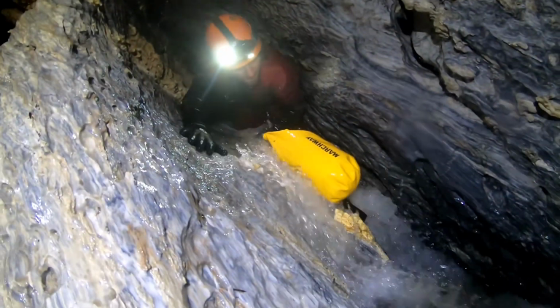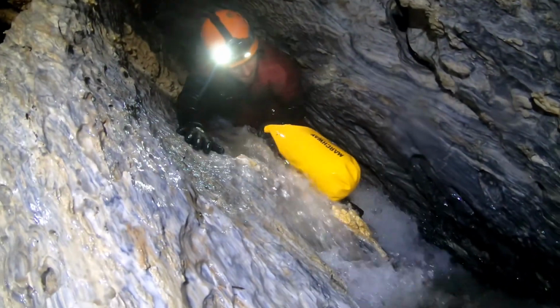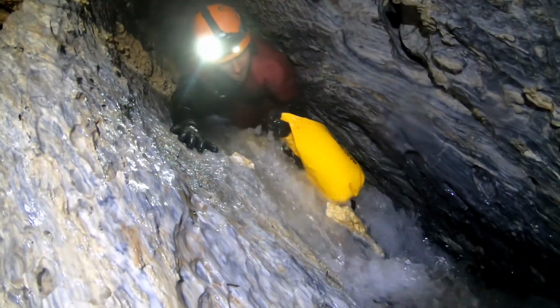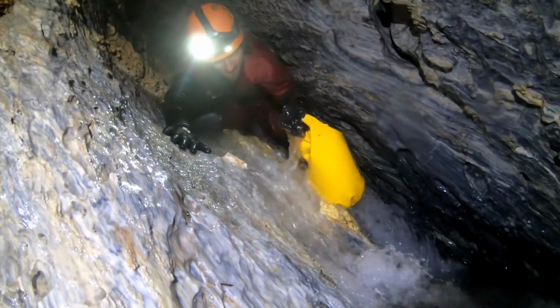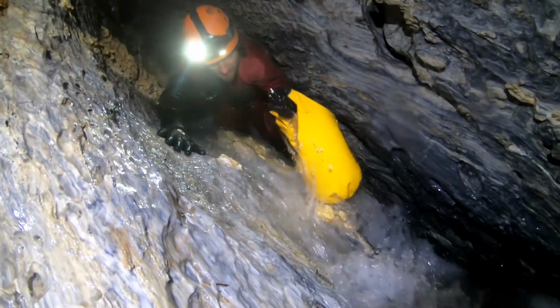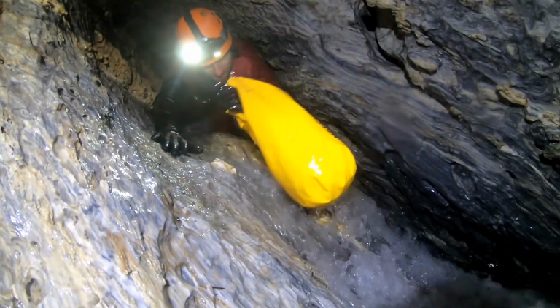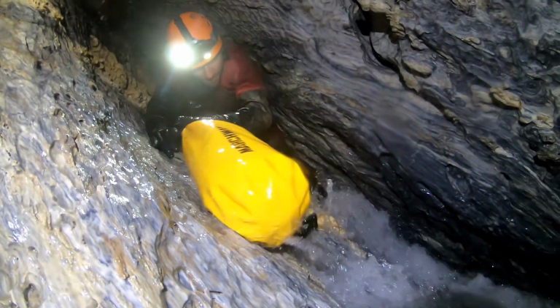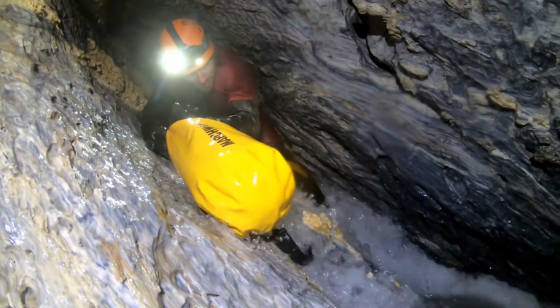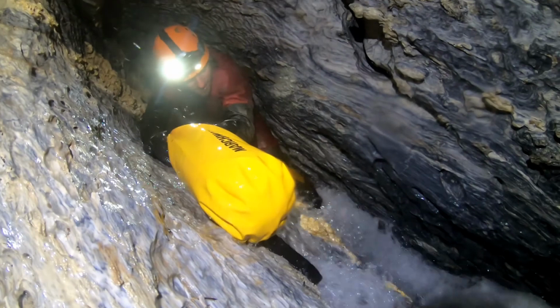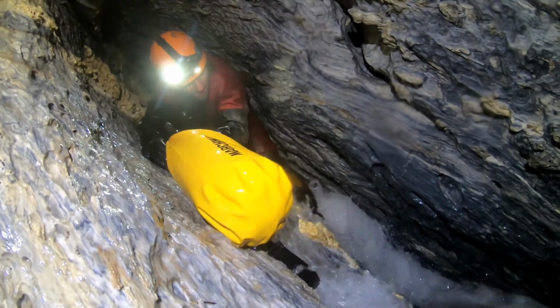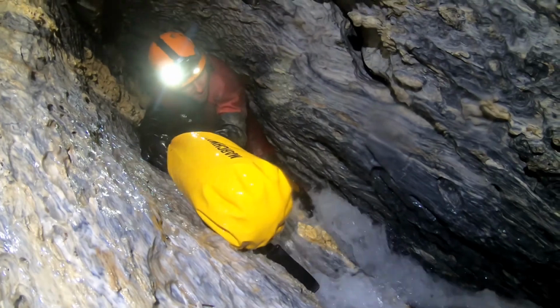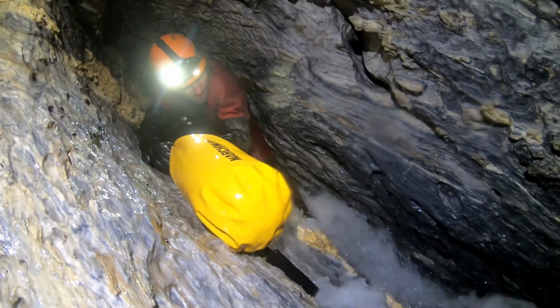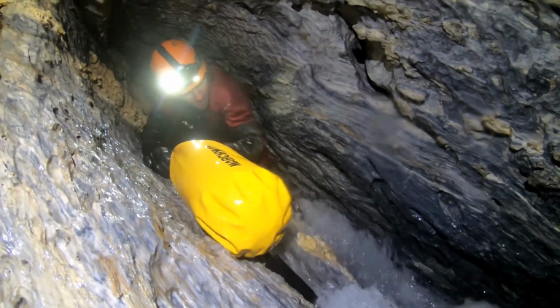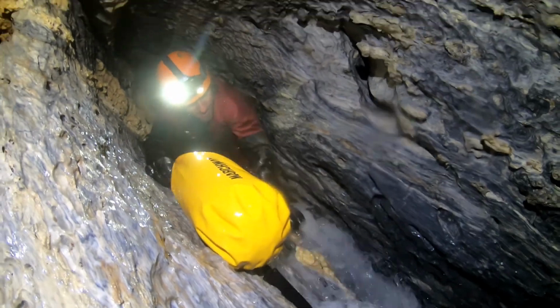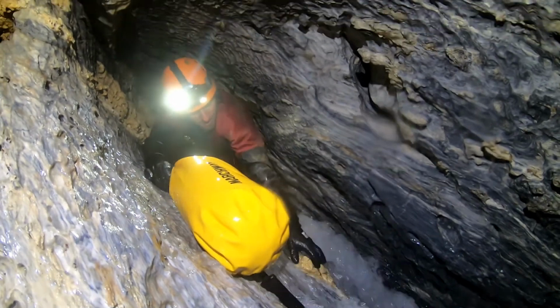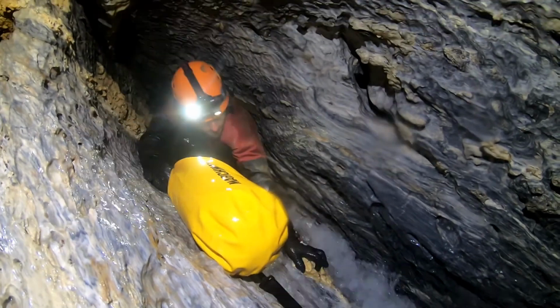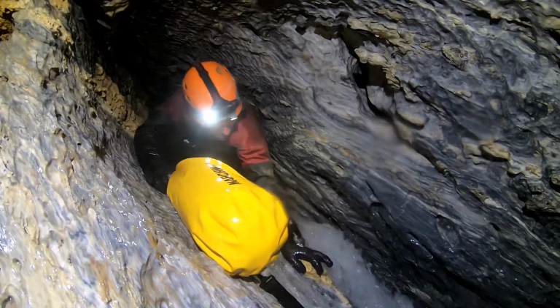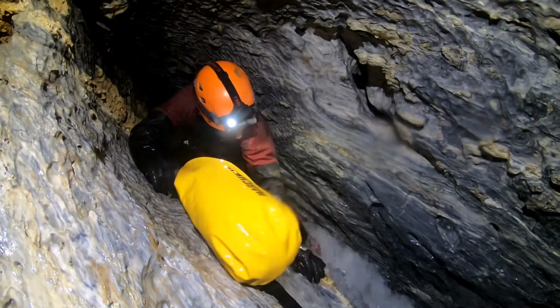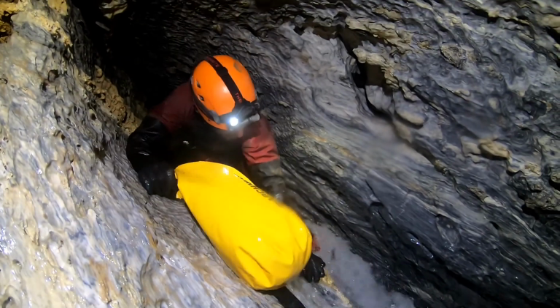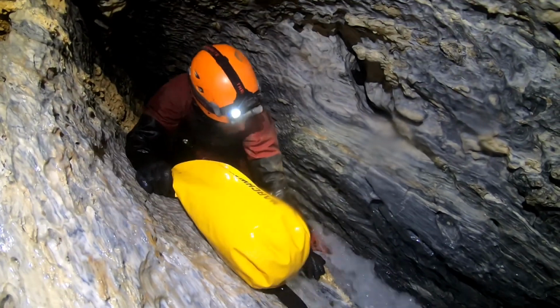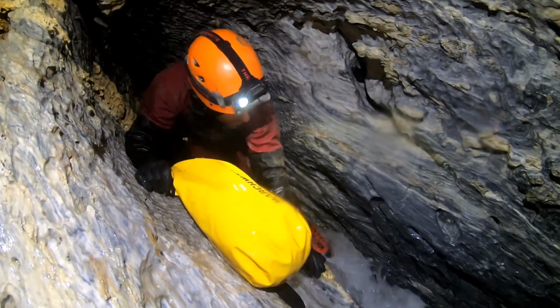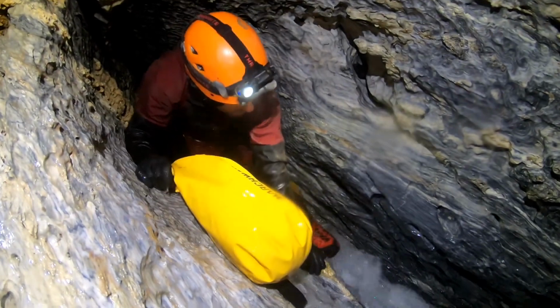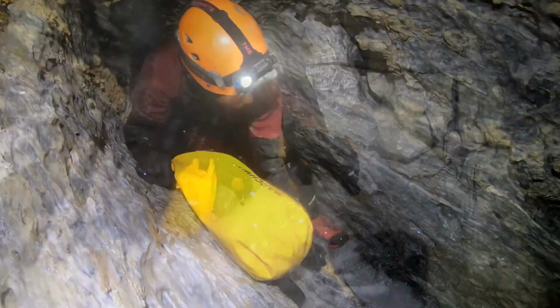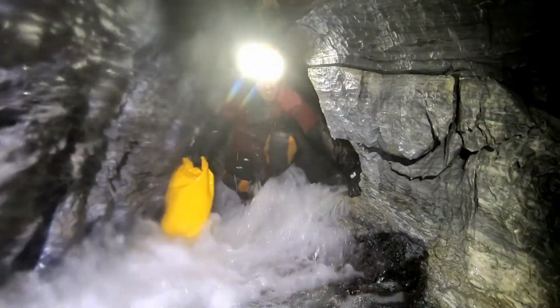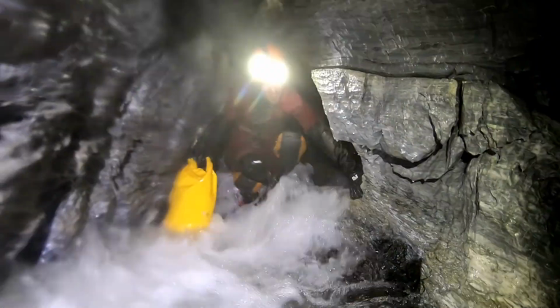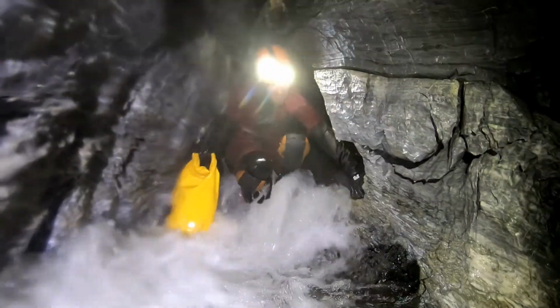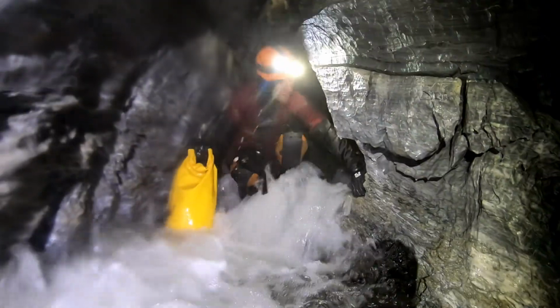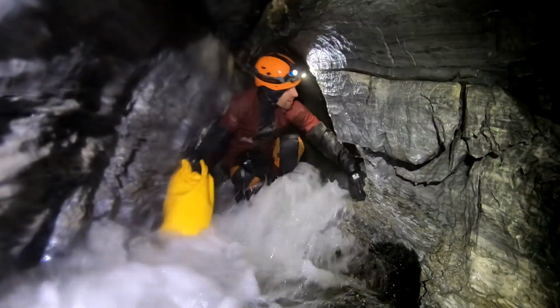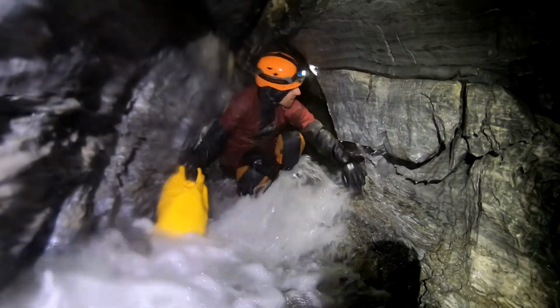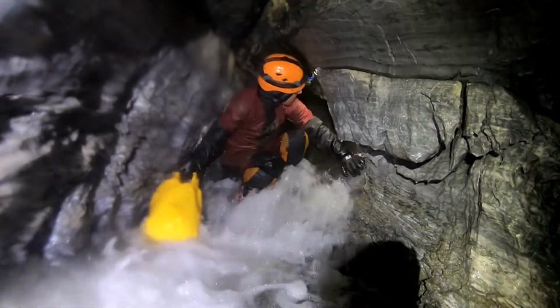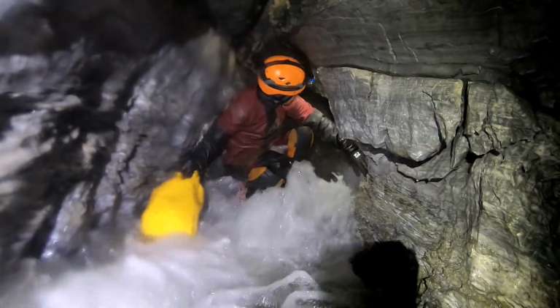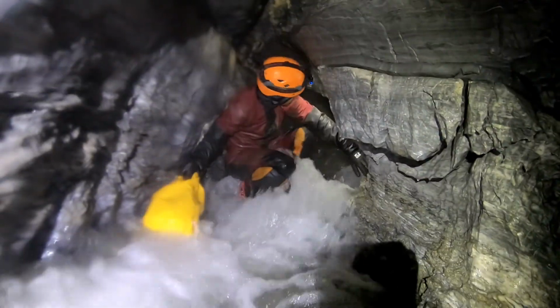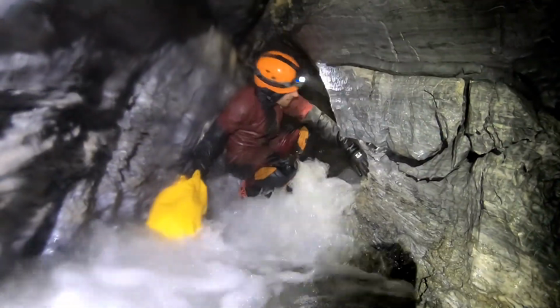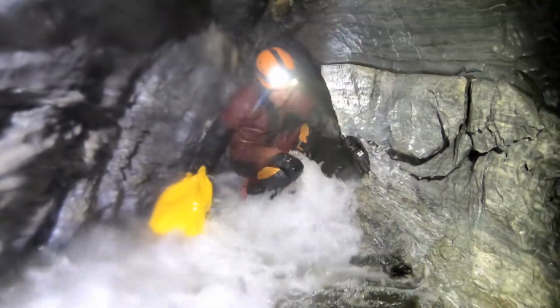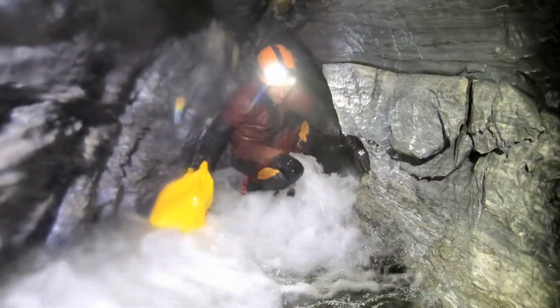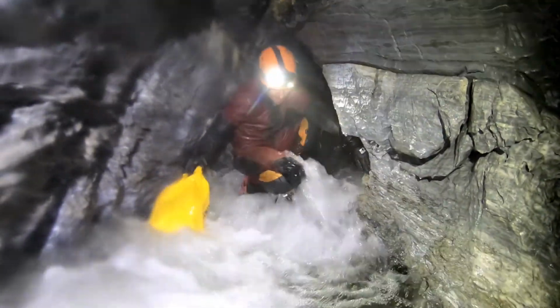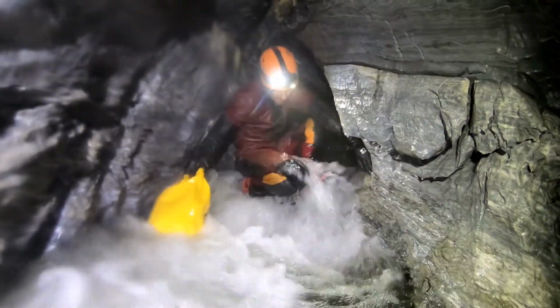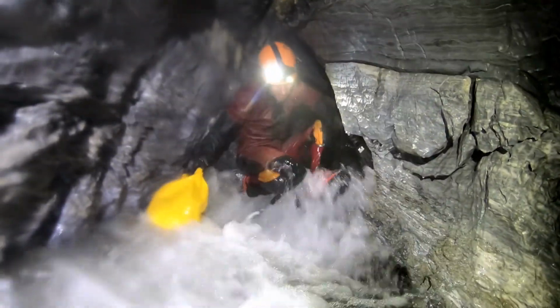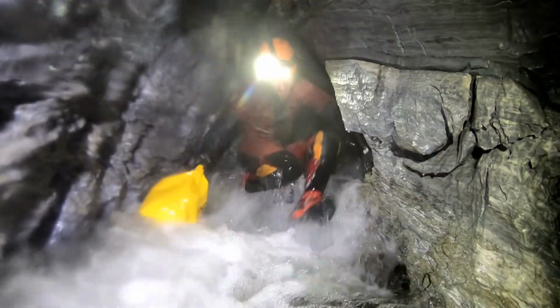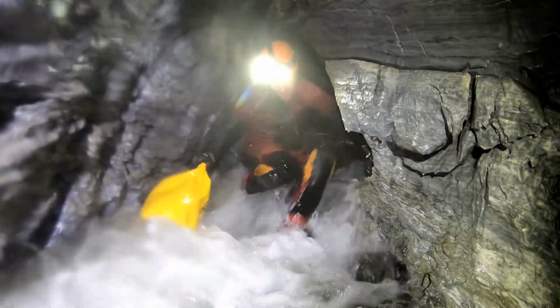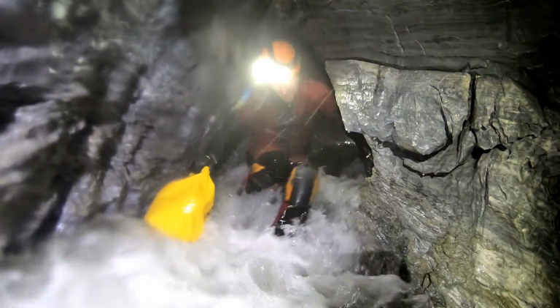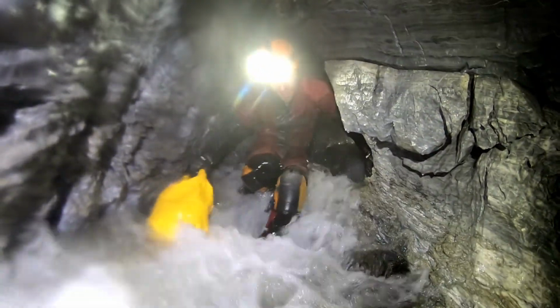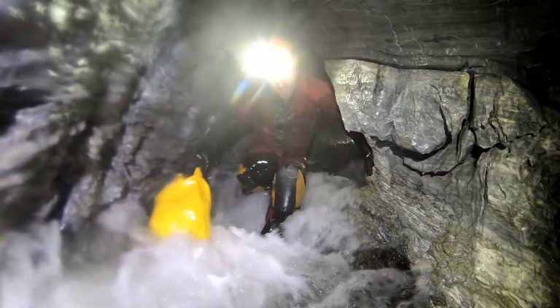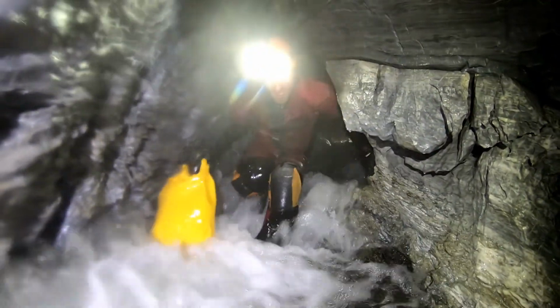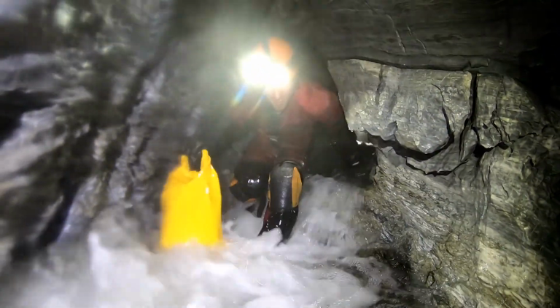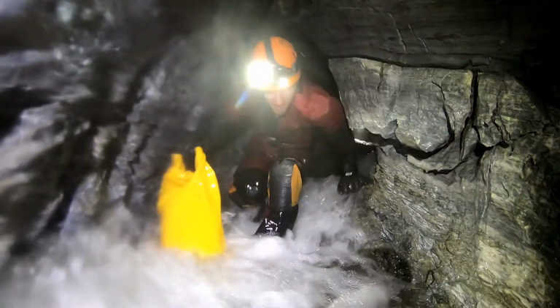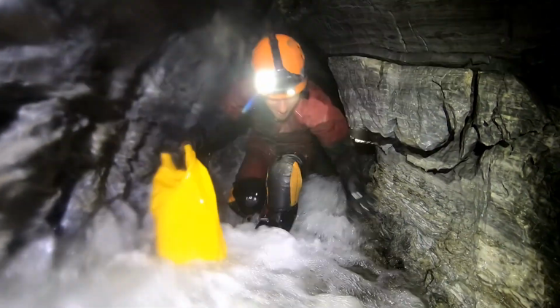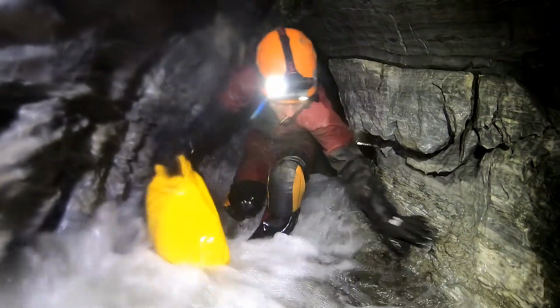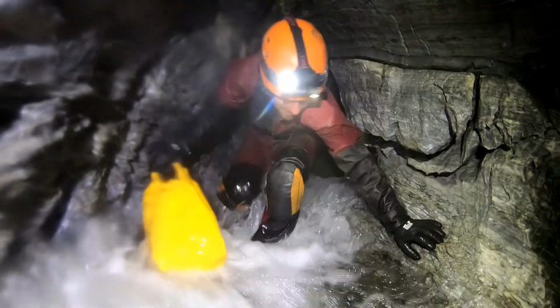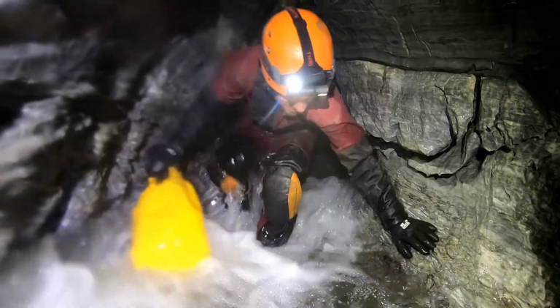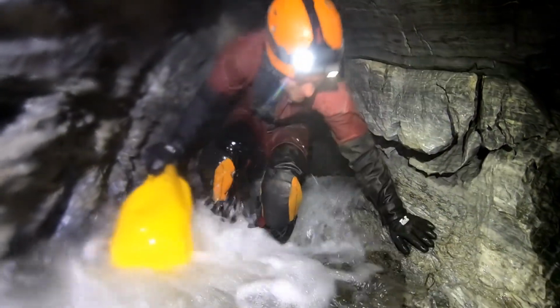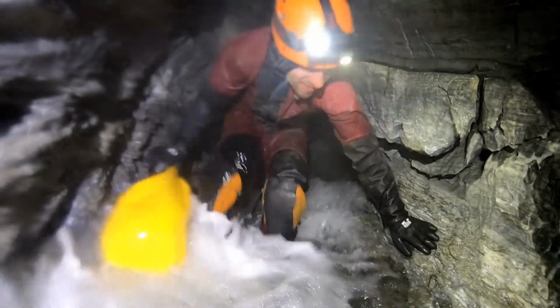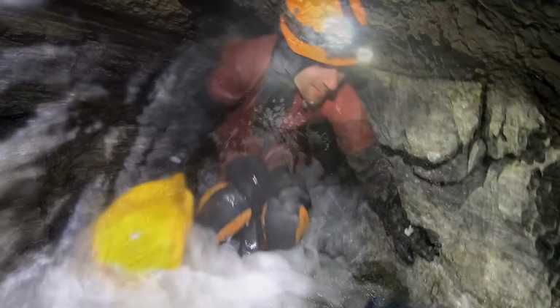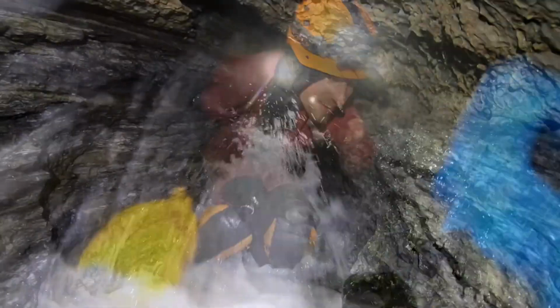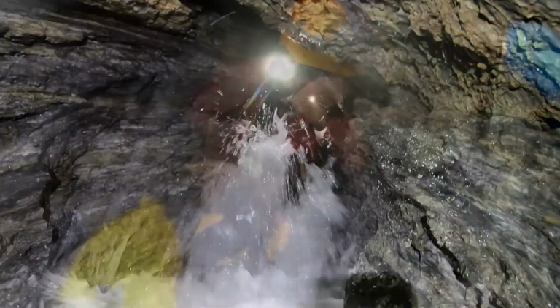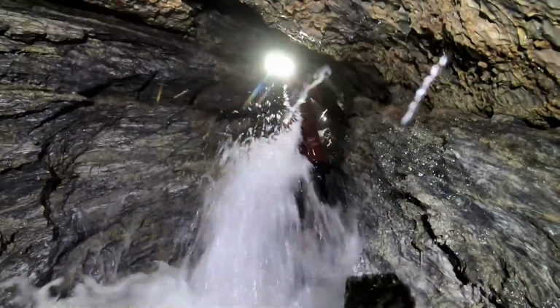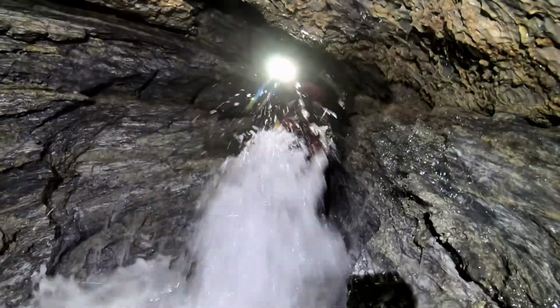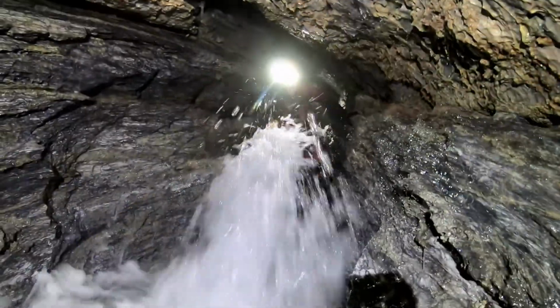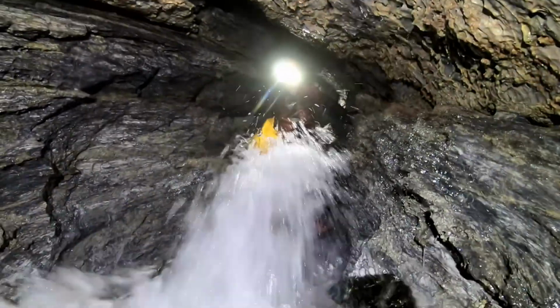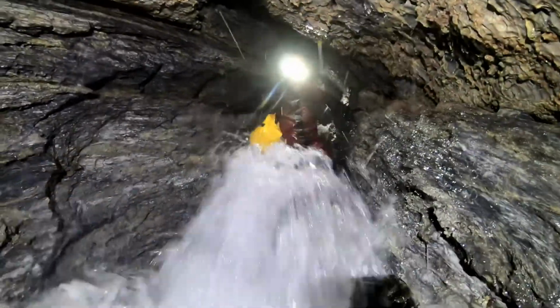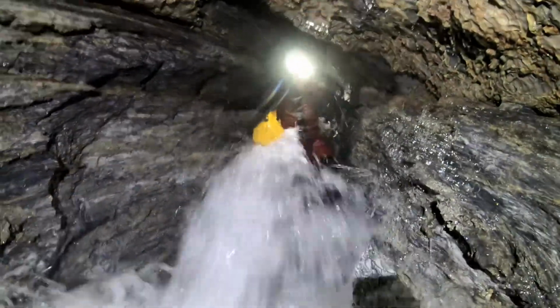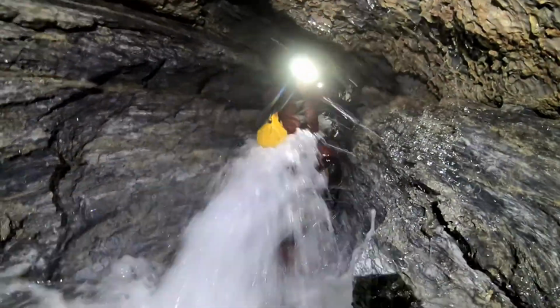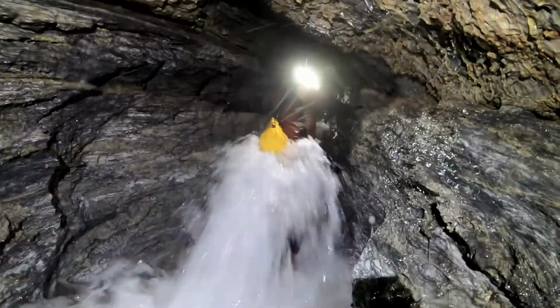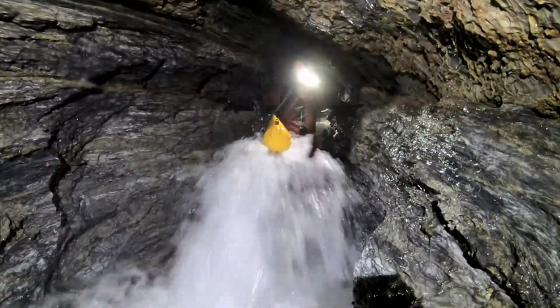Below the crossover, the passage becomes small and the stream more intense. Wearing a heavyweight wetsuit under the cave suit becomes the method of choice.